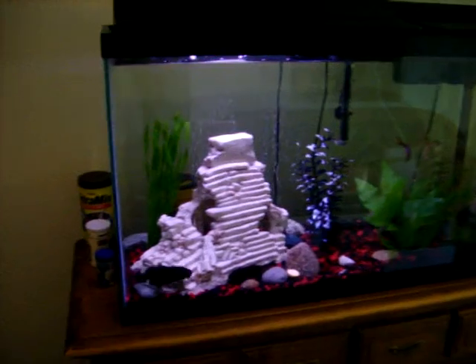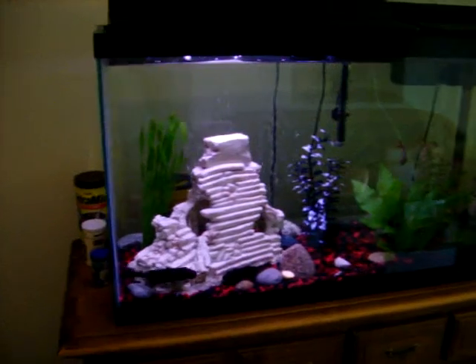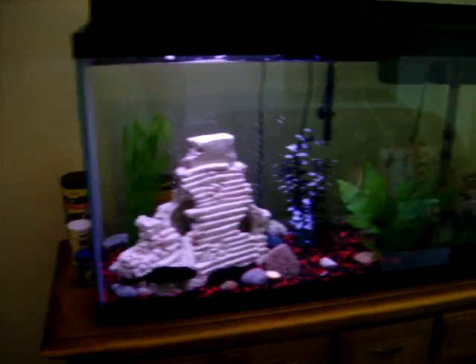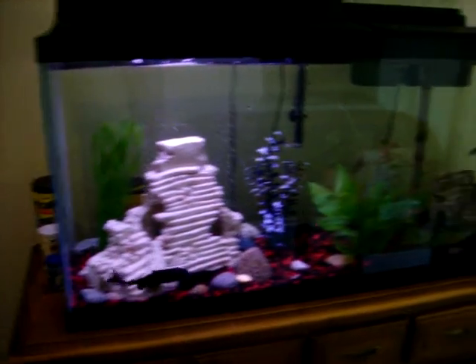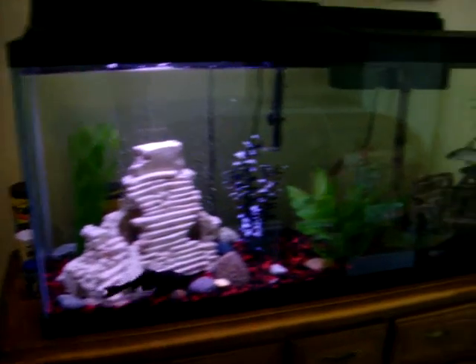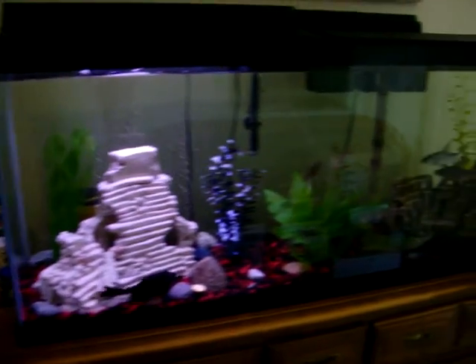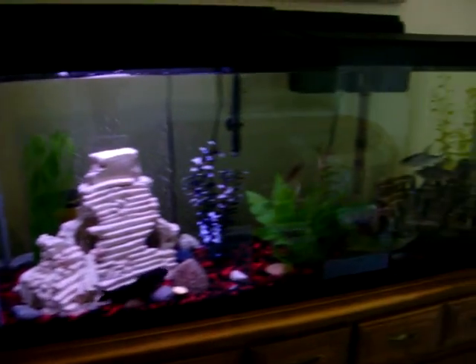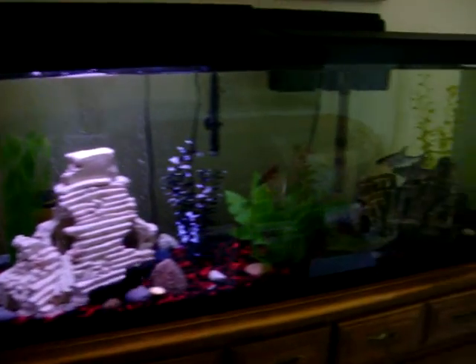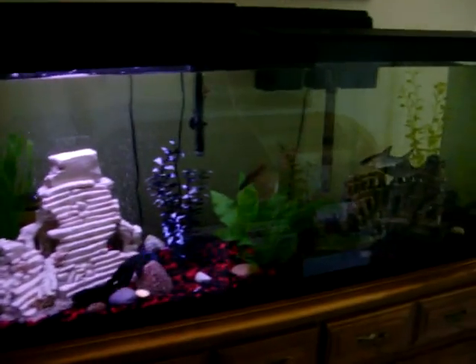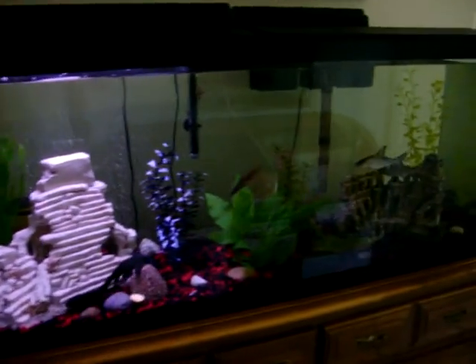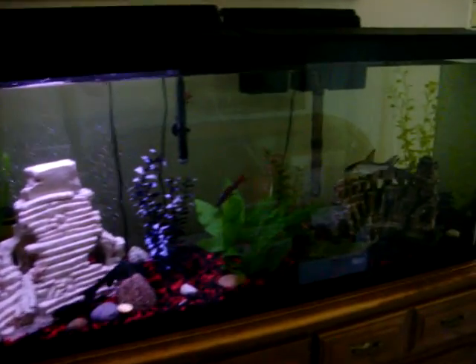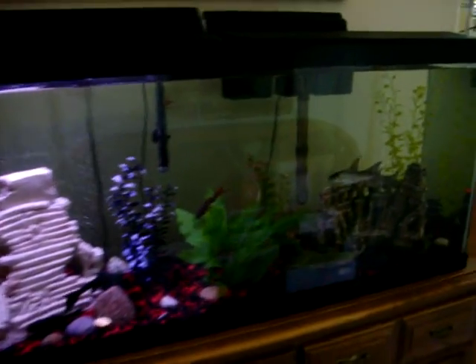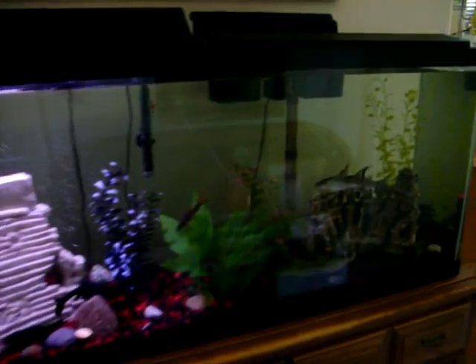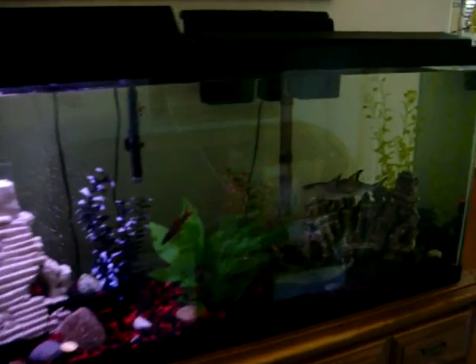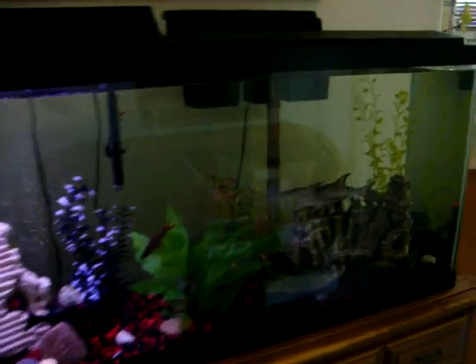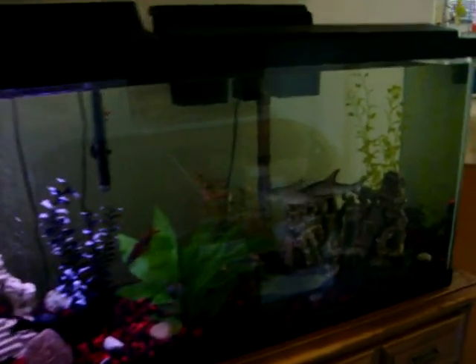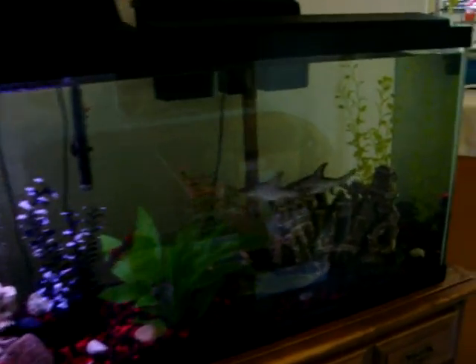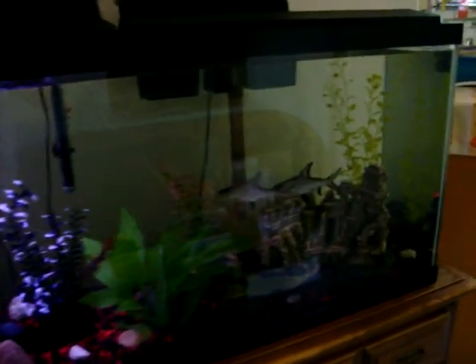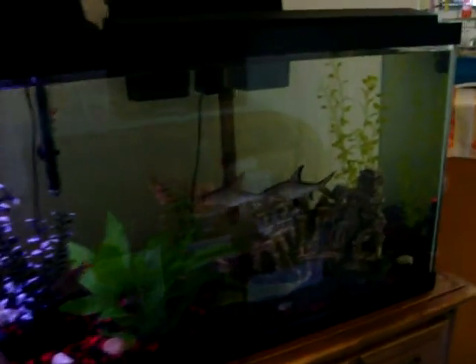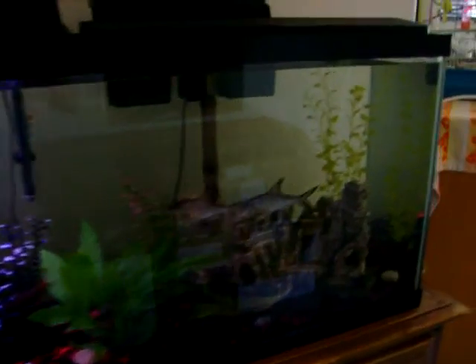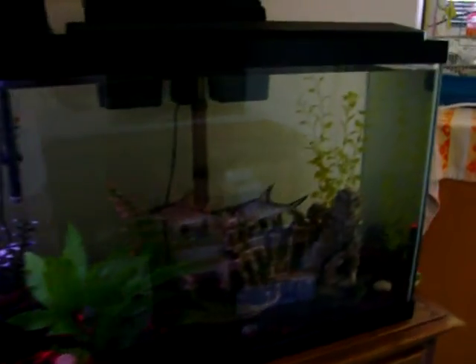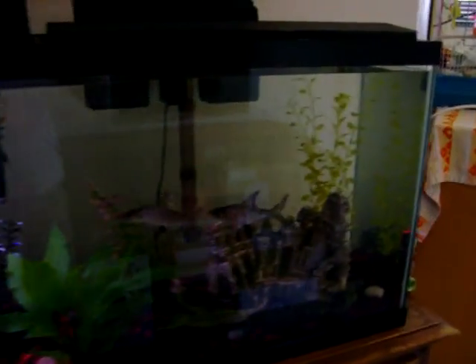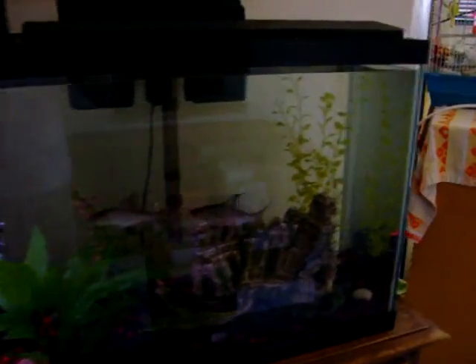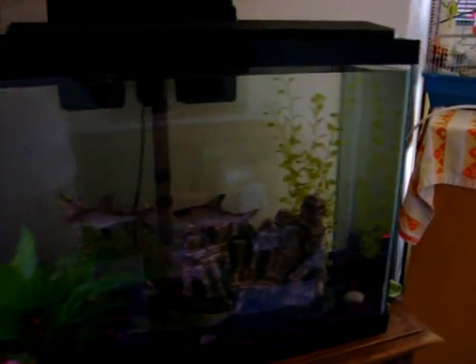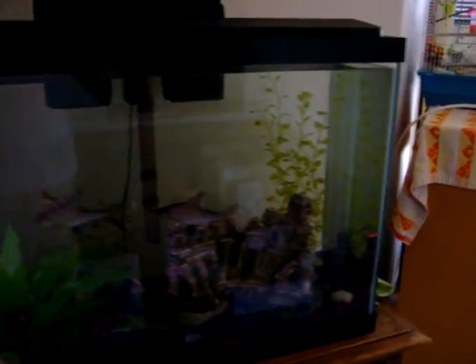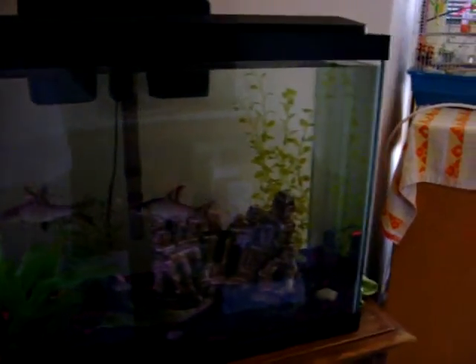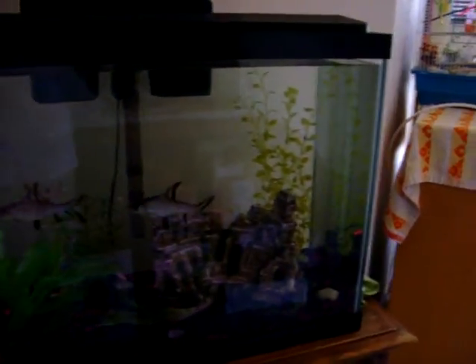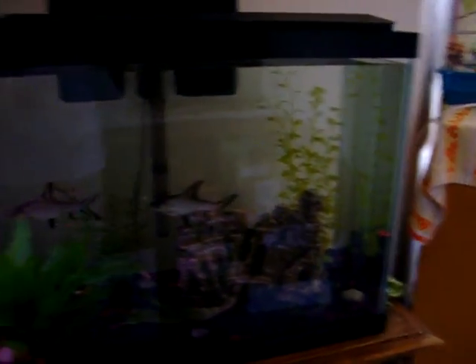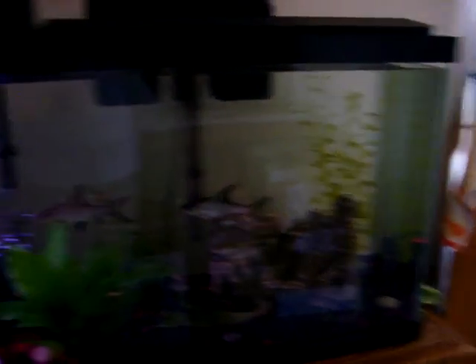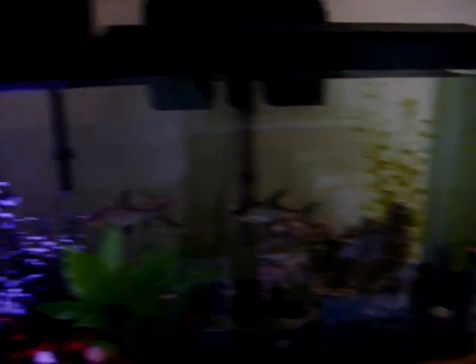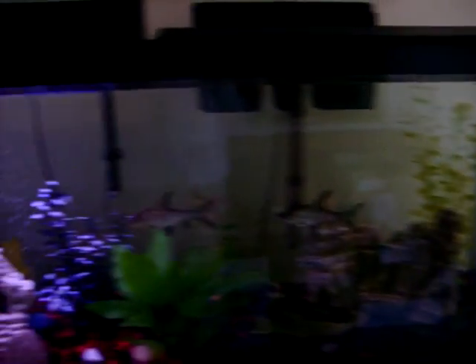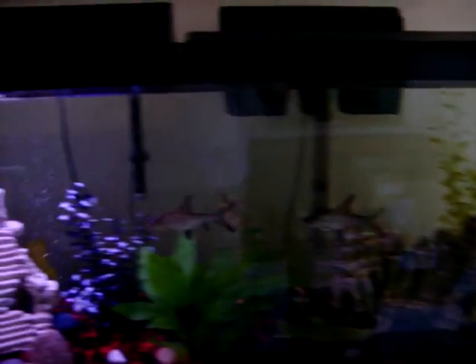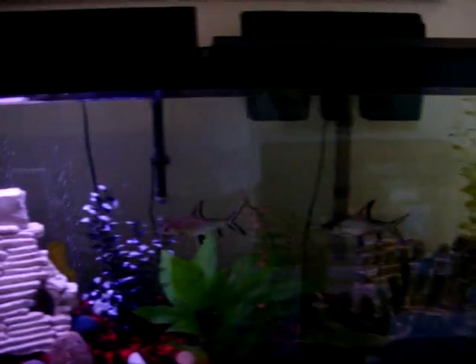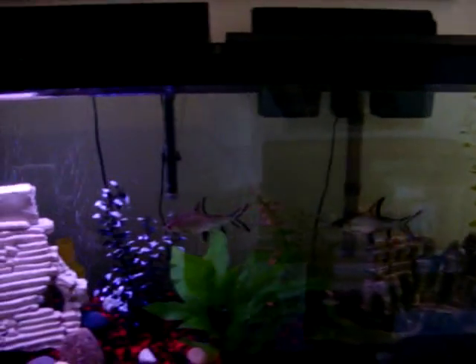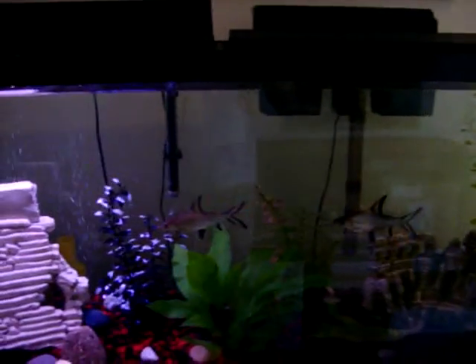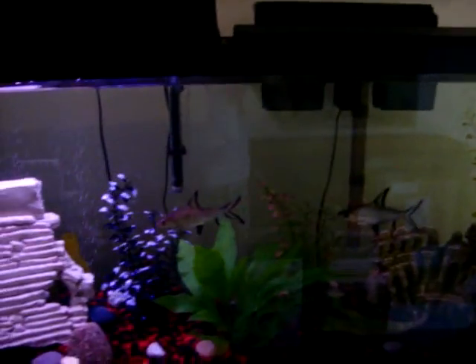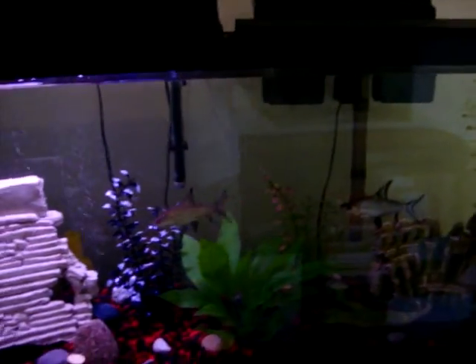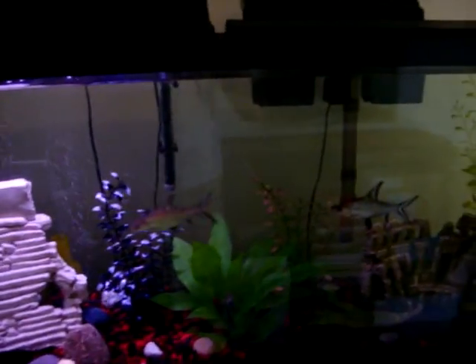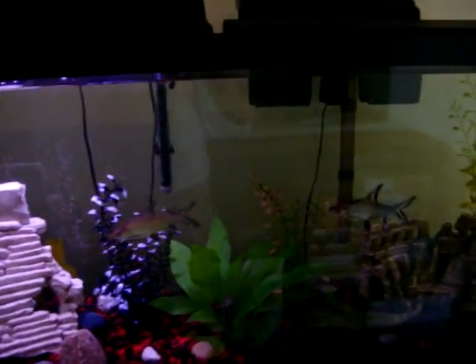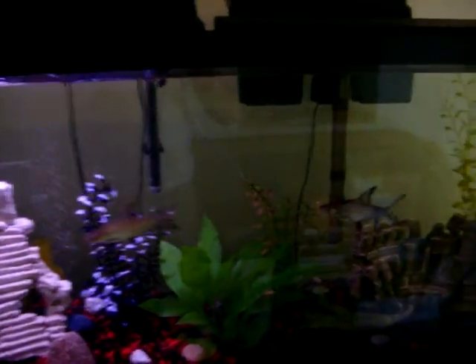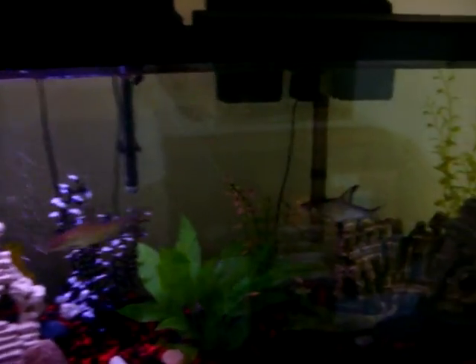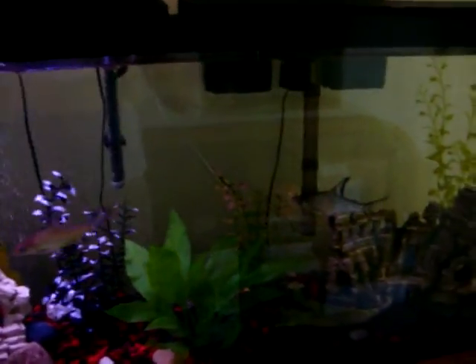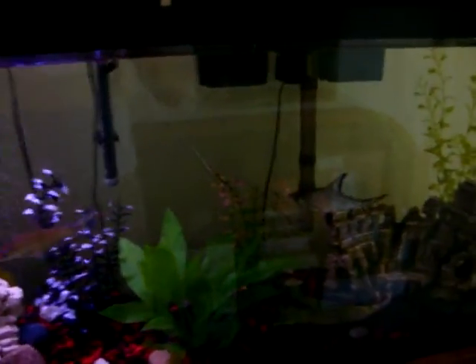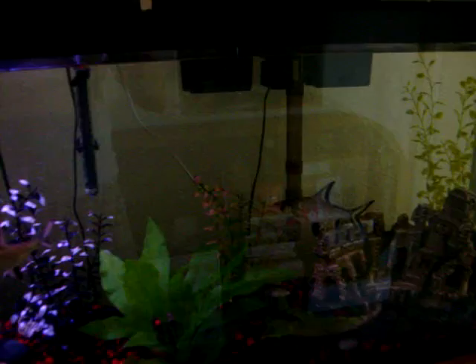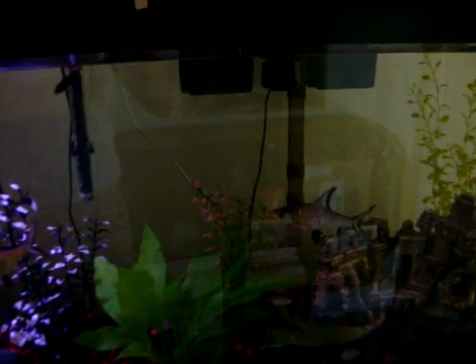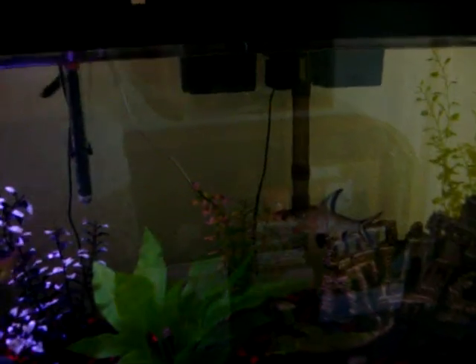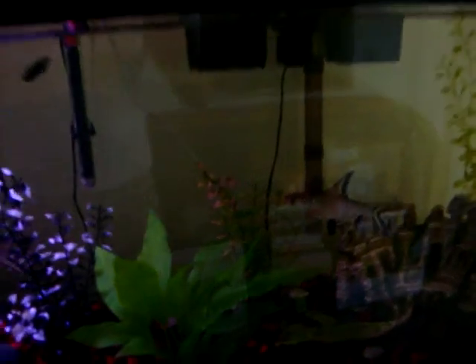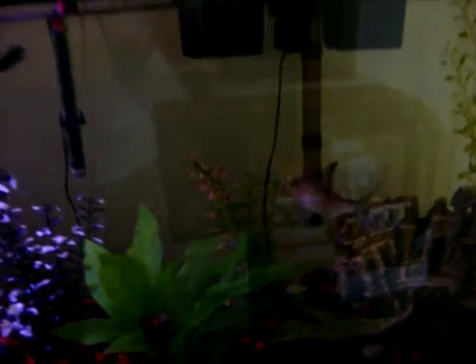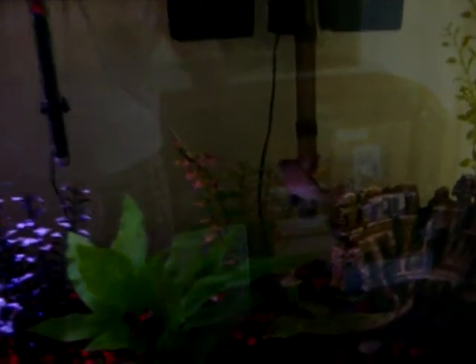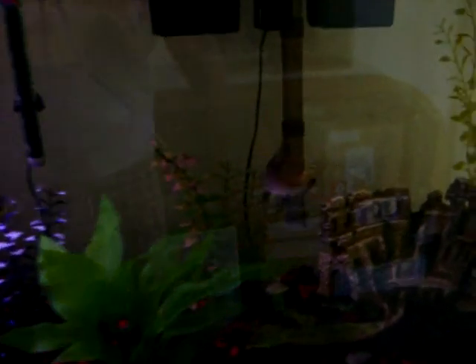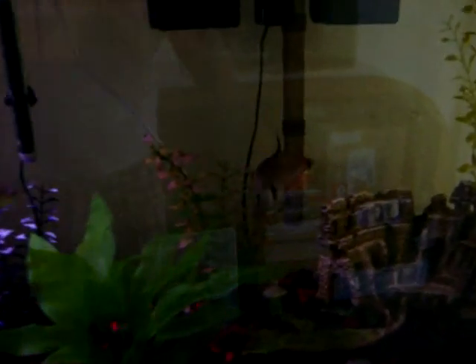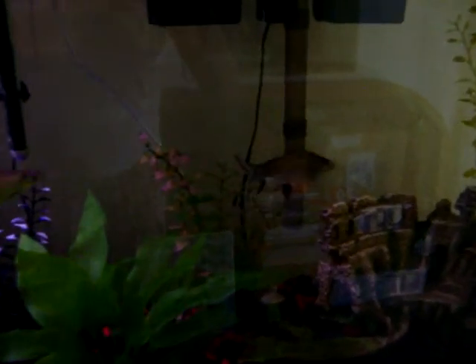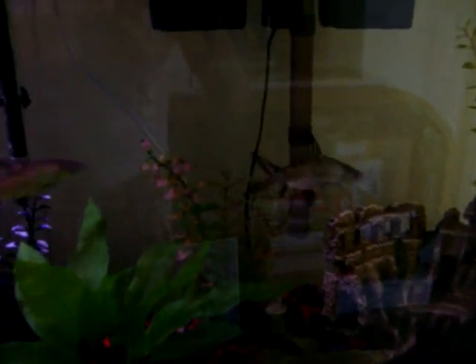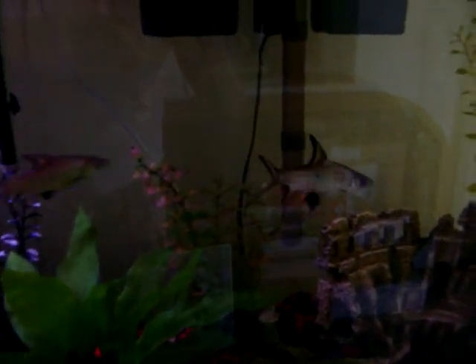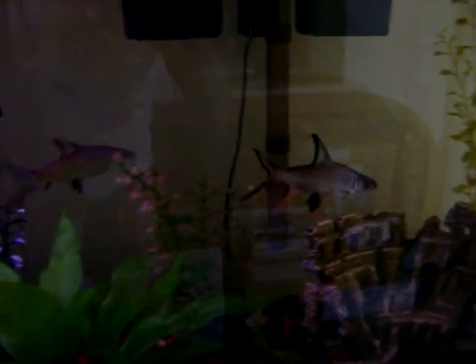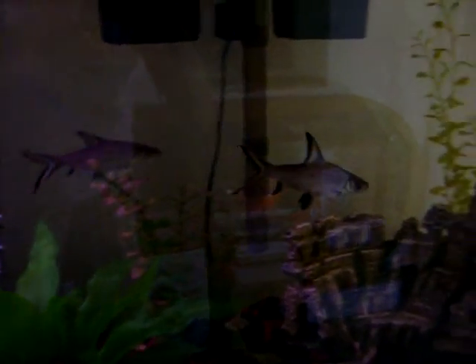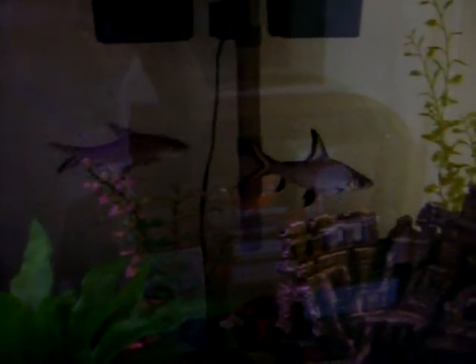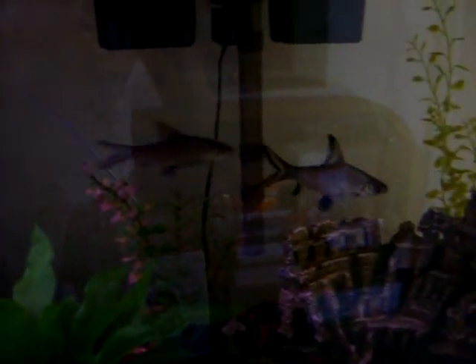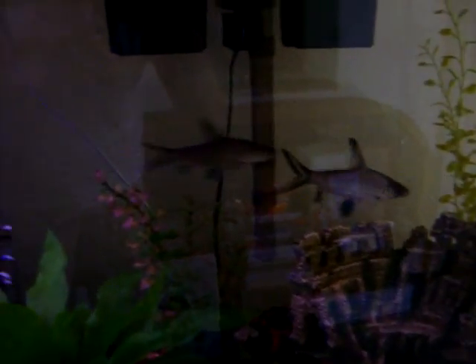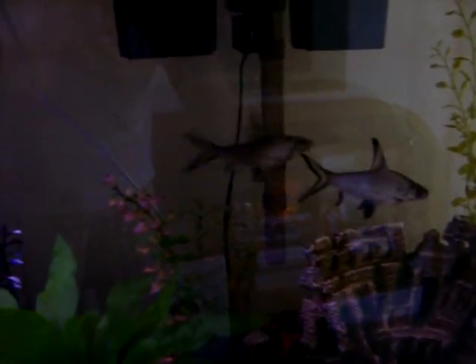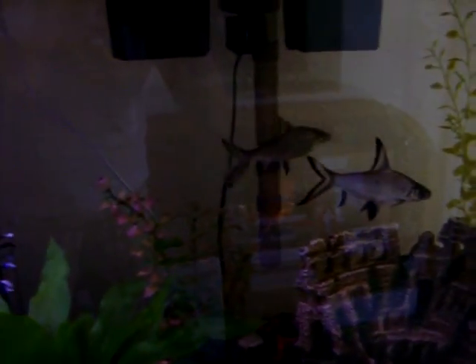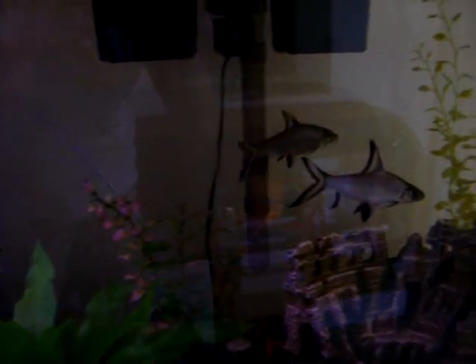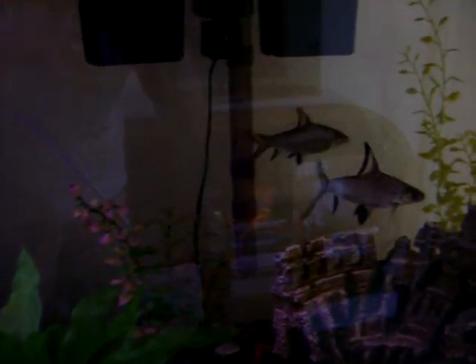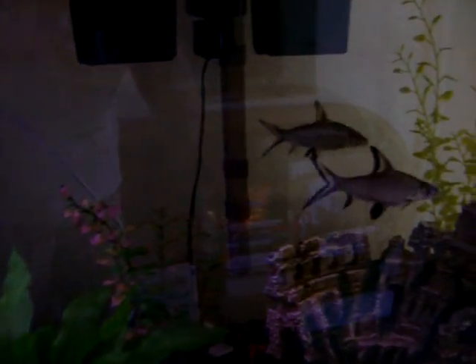Here's the fish tank. The two sharks — the big one there is Romeo and there's Juliet.